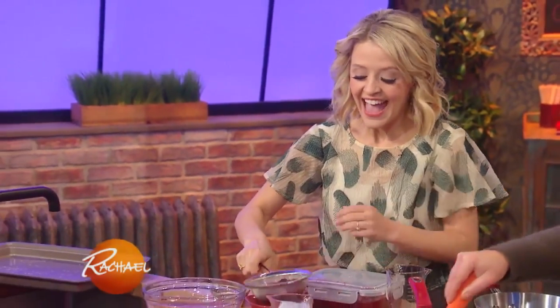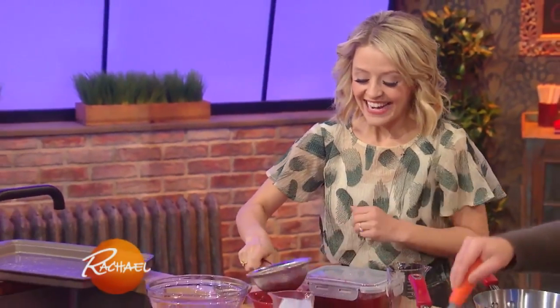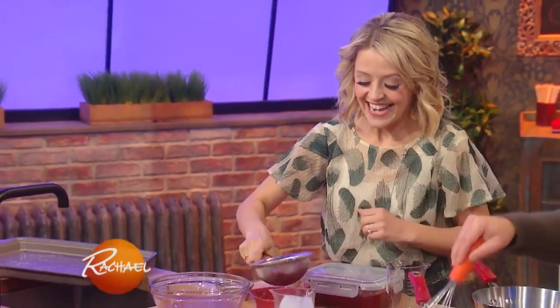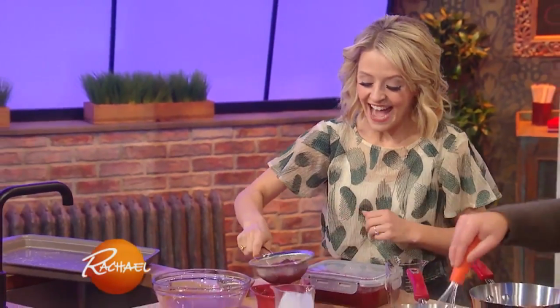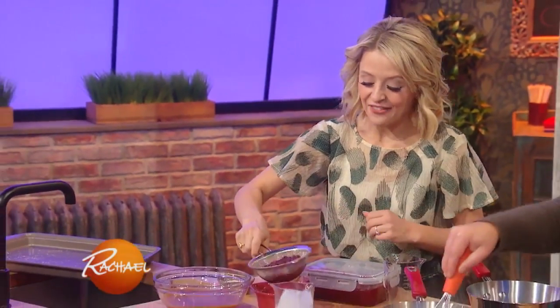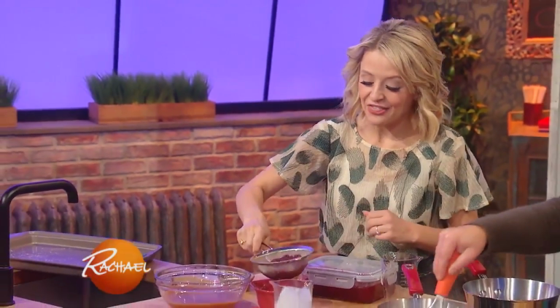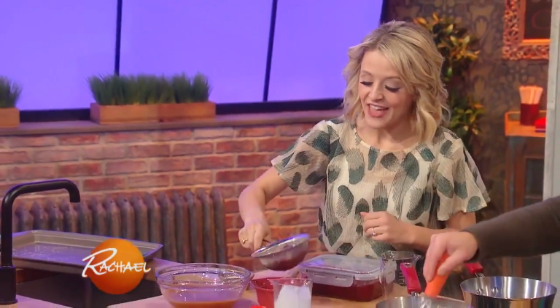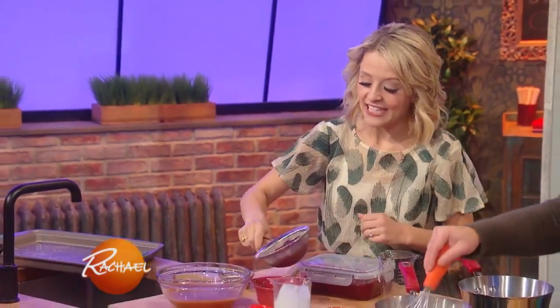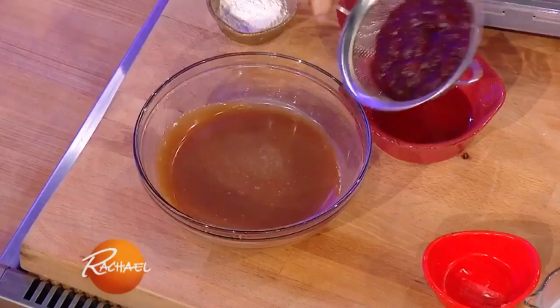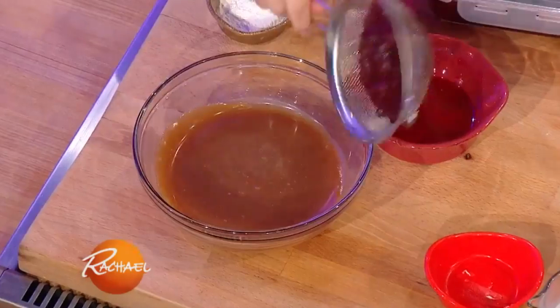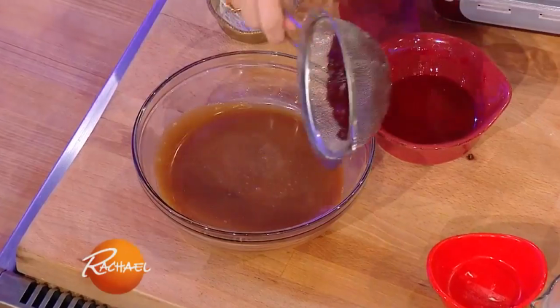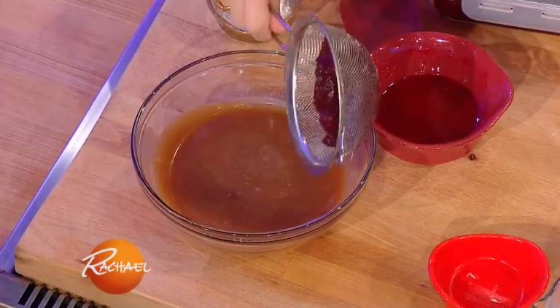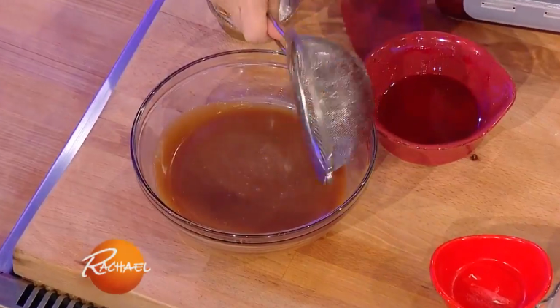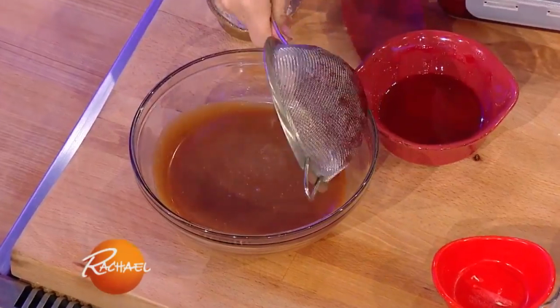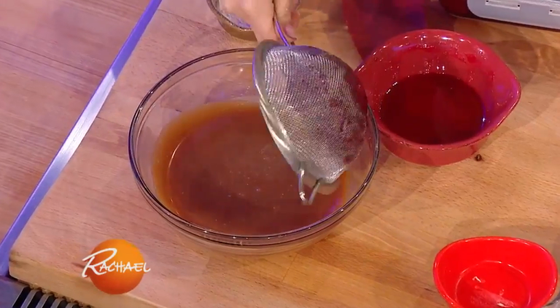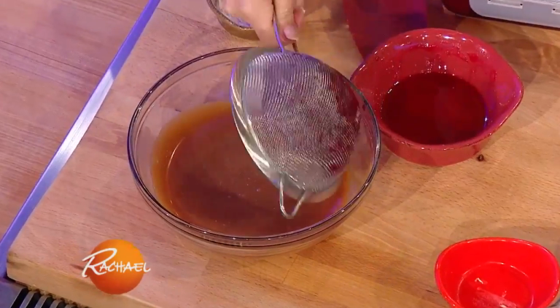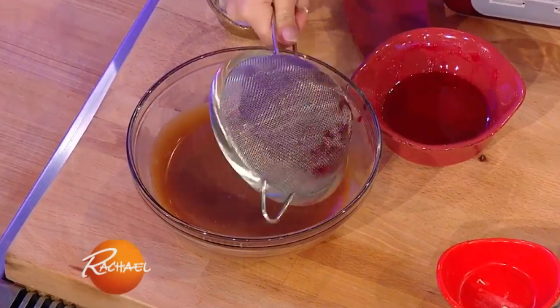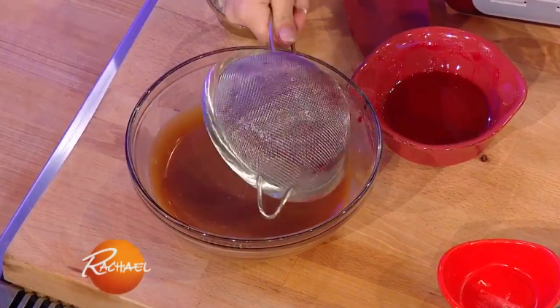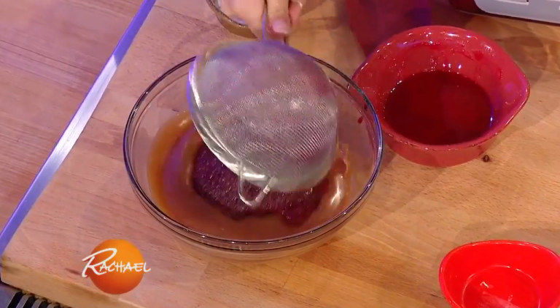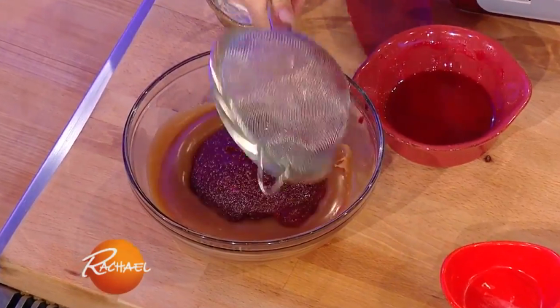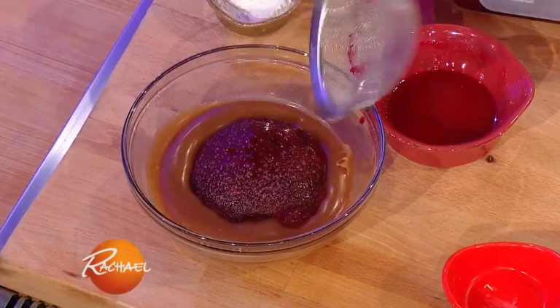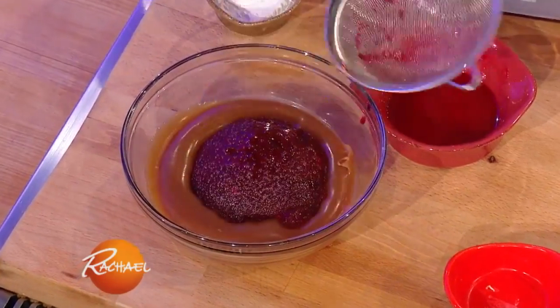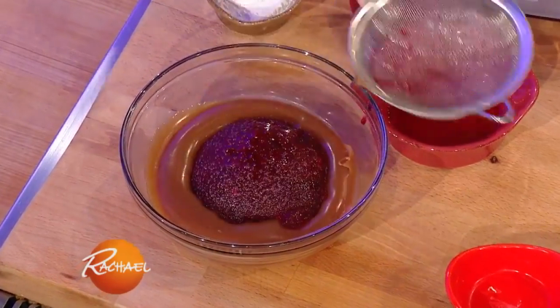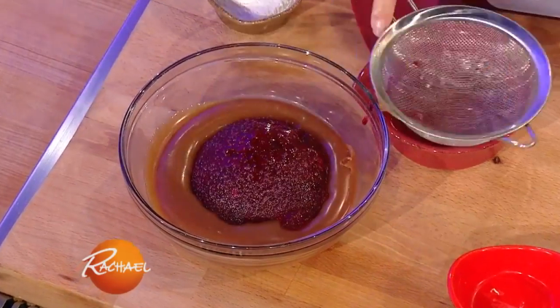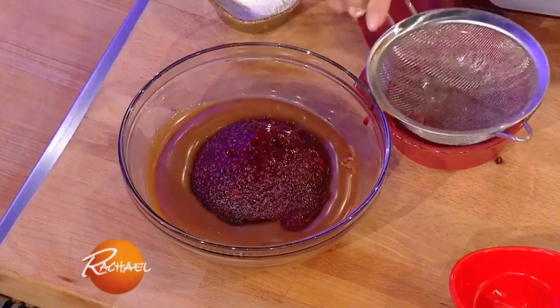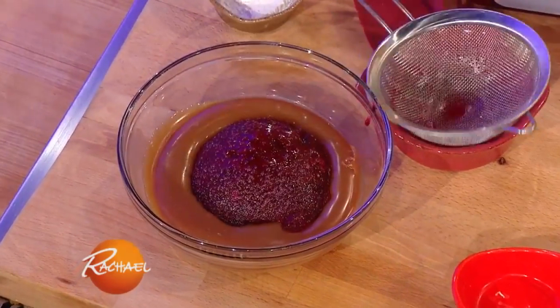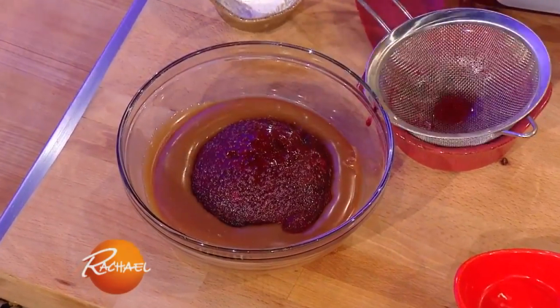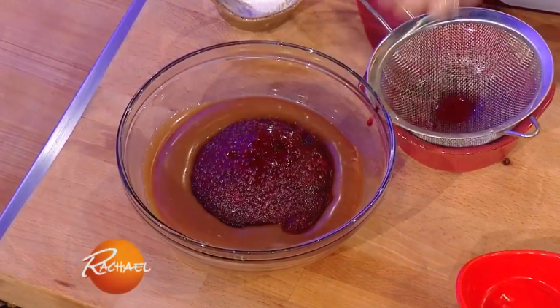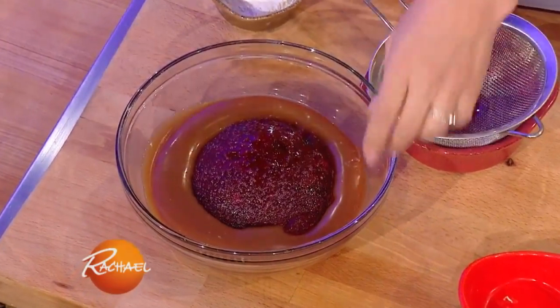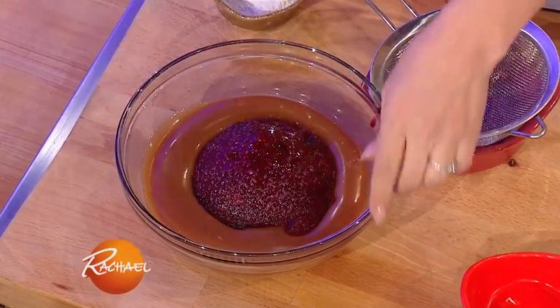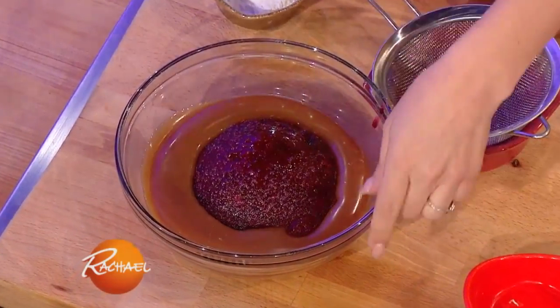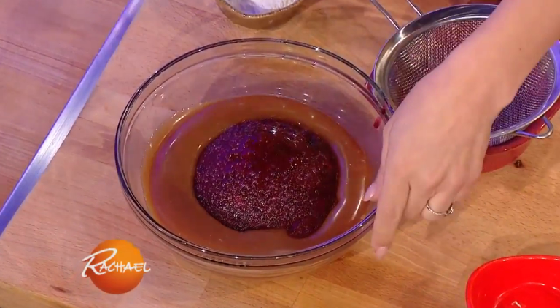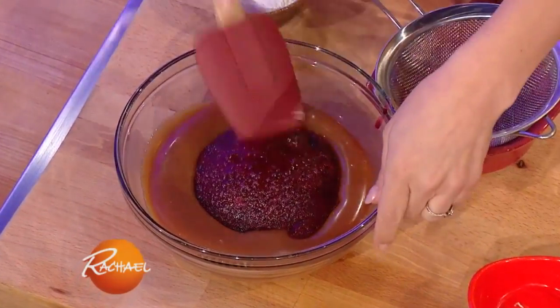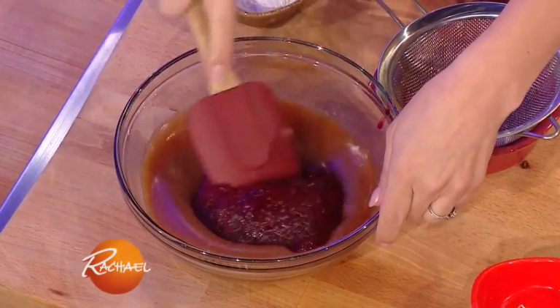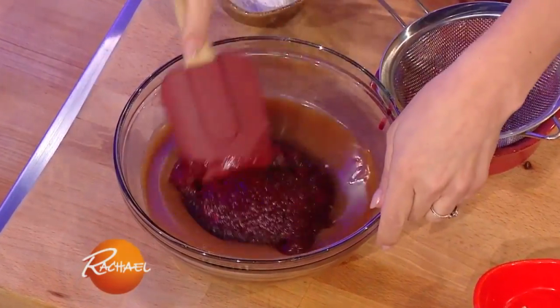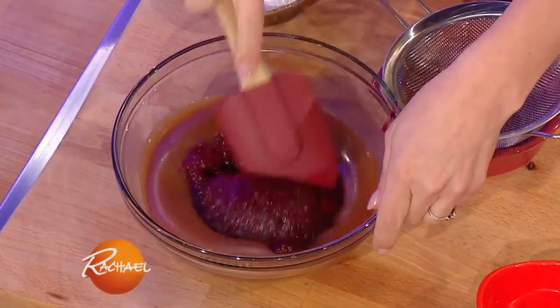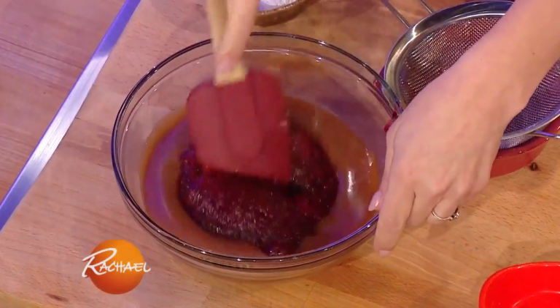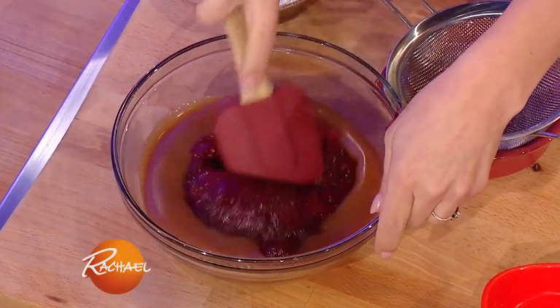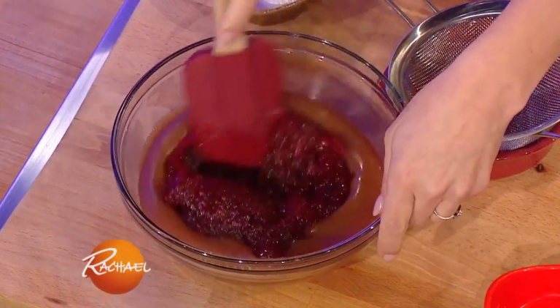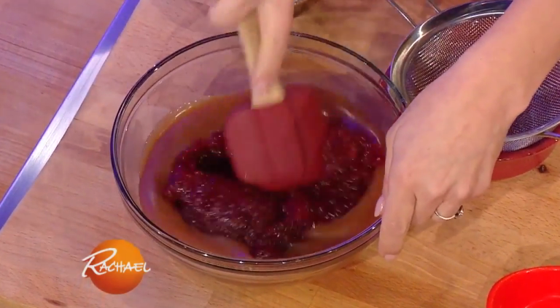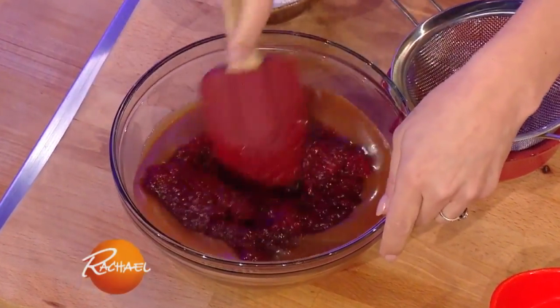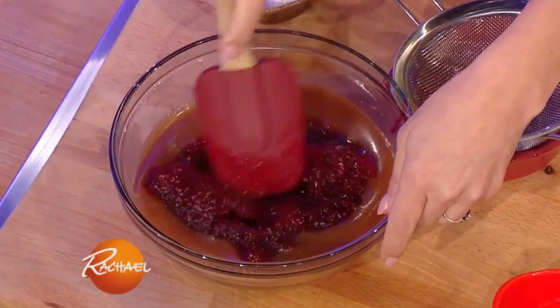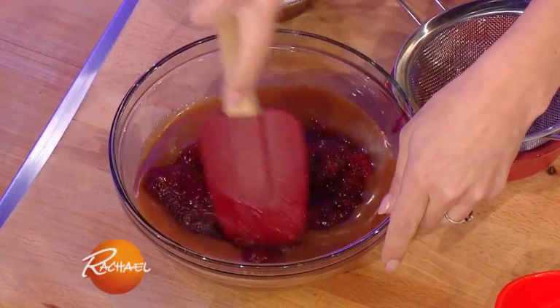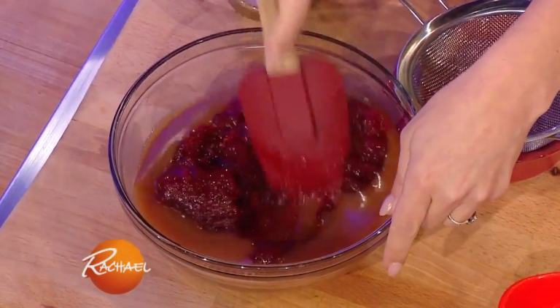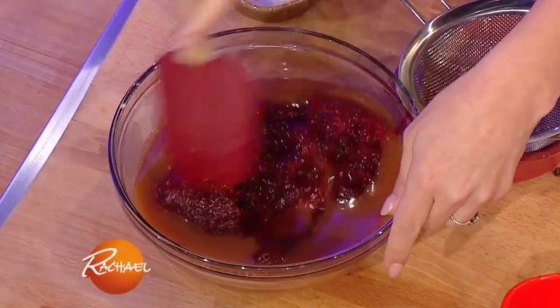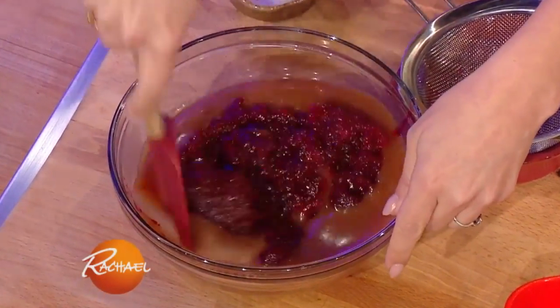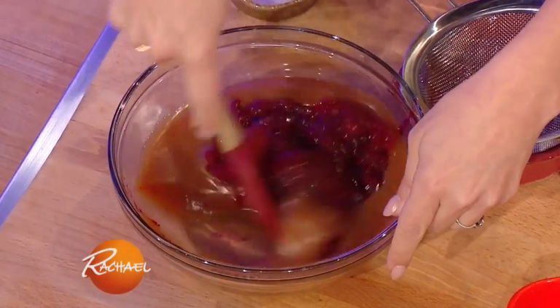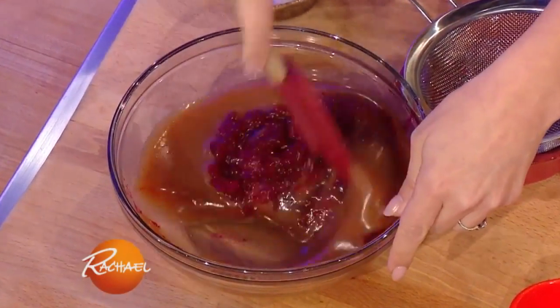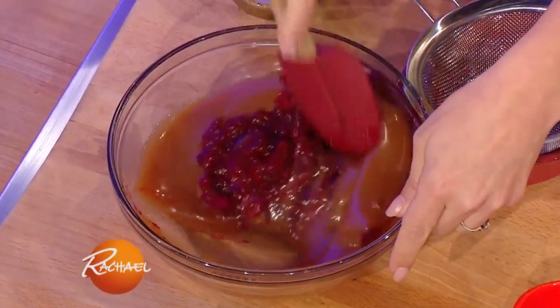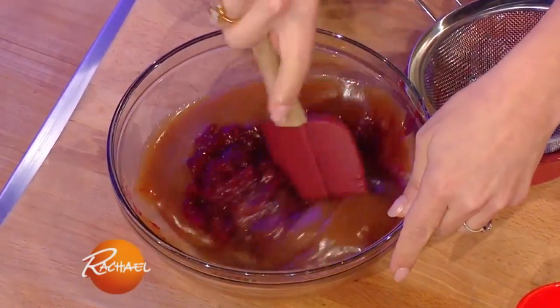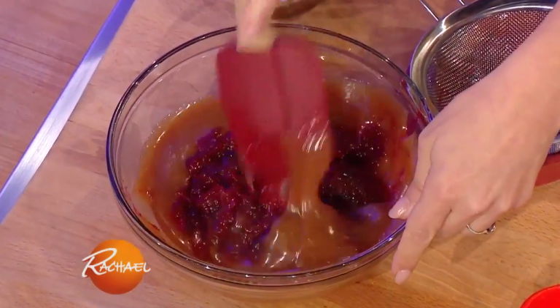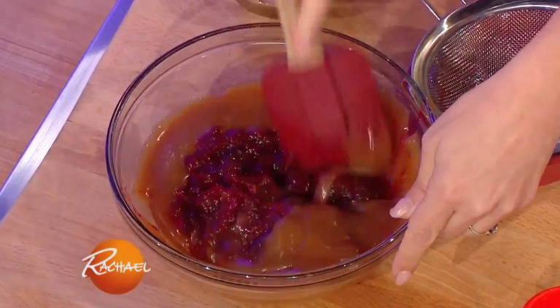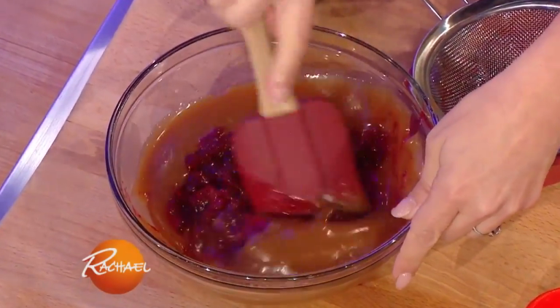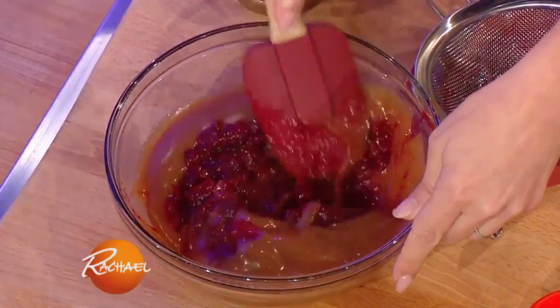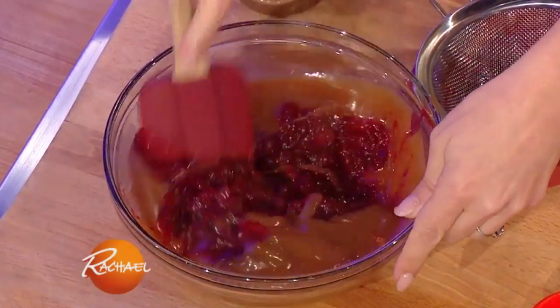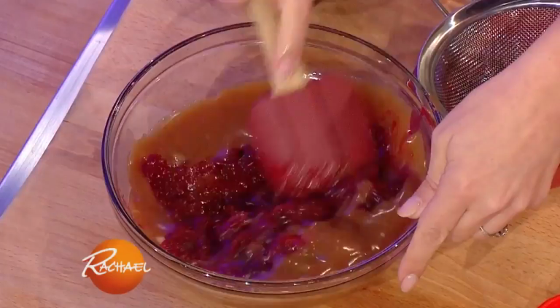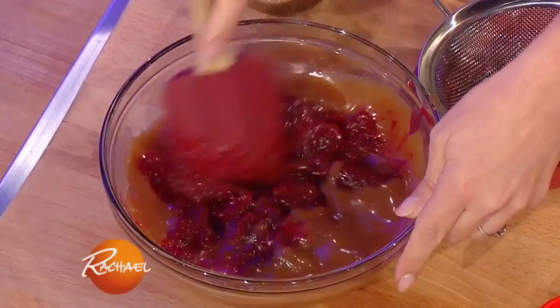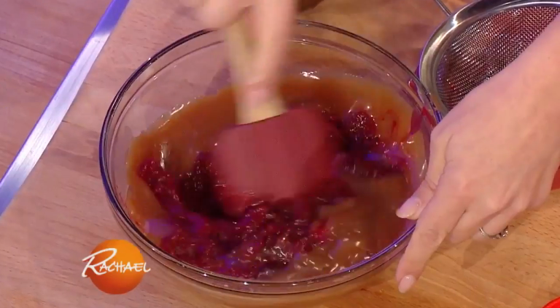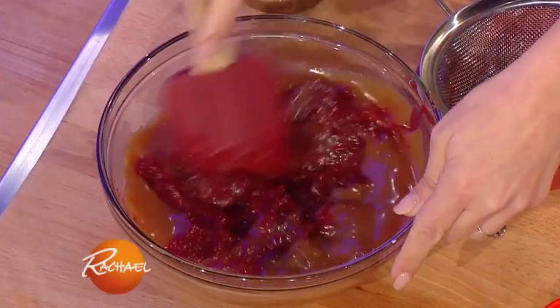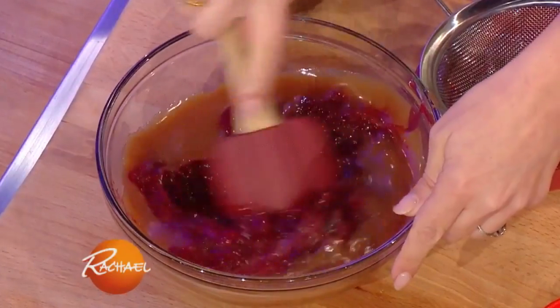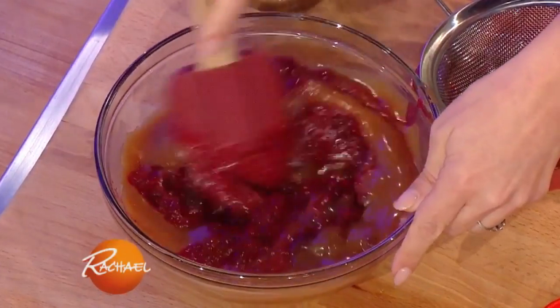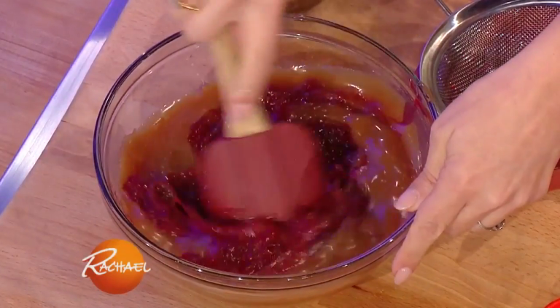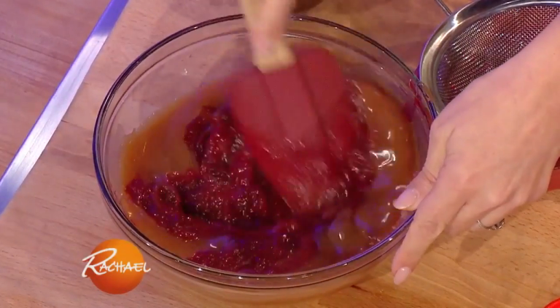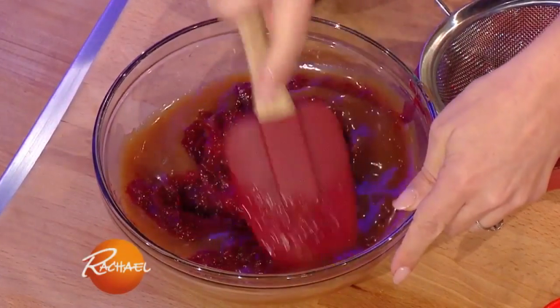Now the Thanksgiving spin here is we're actually going to add some cranberry sauce to make it cranberry caramel.